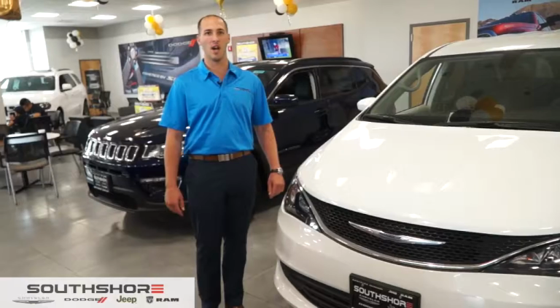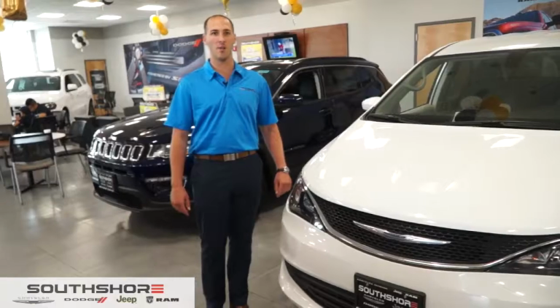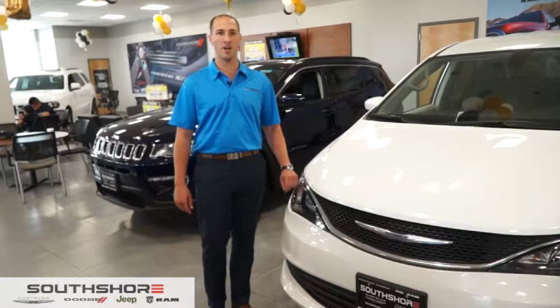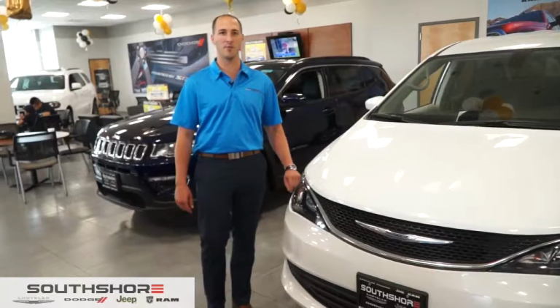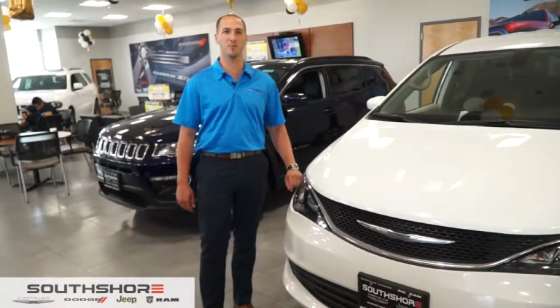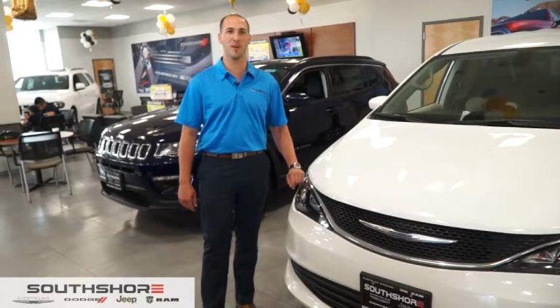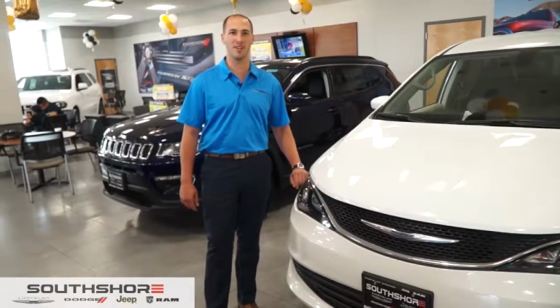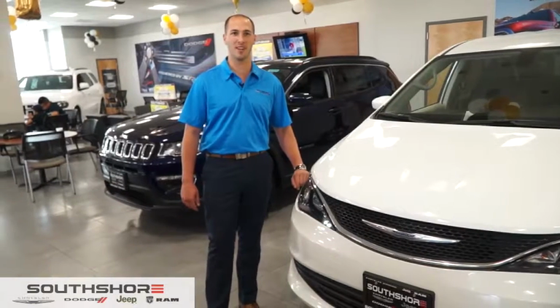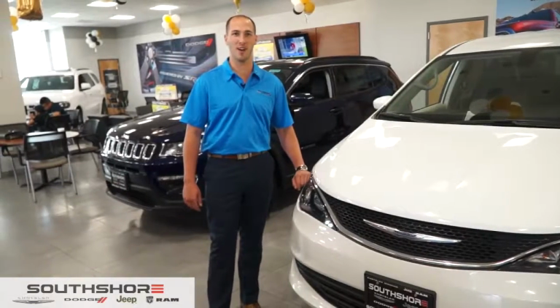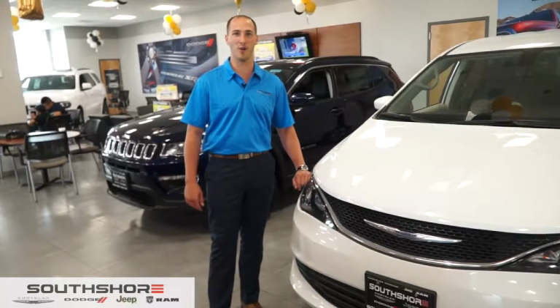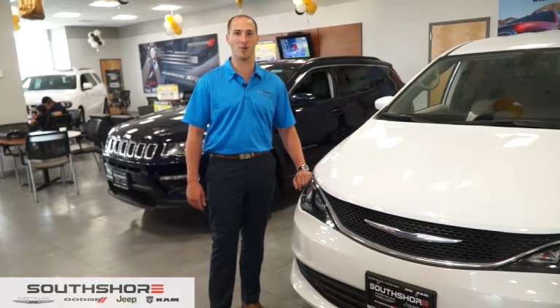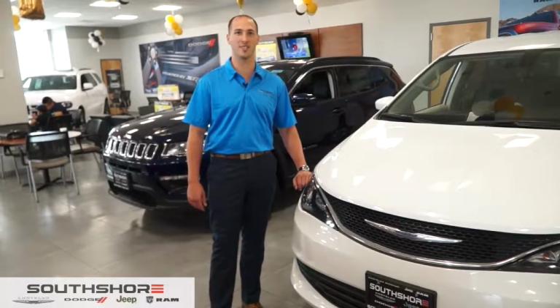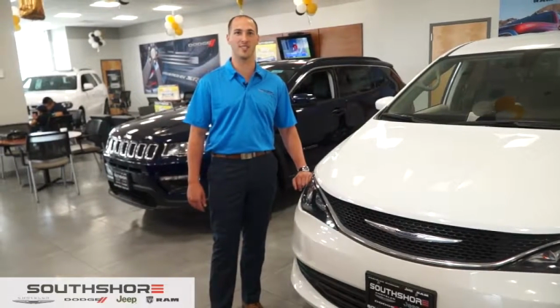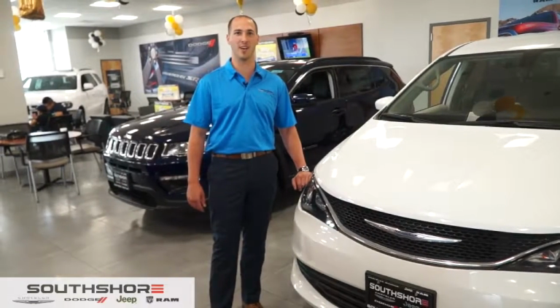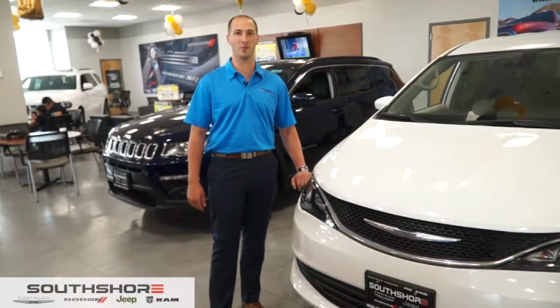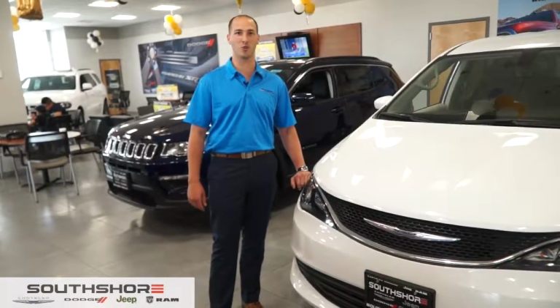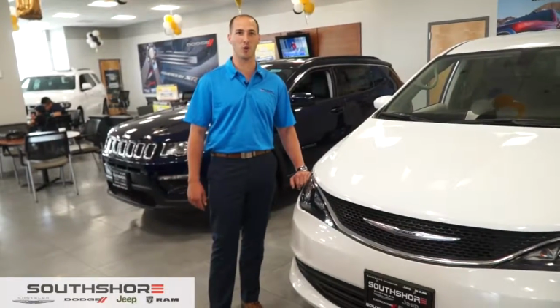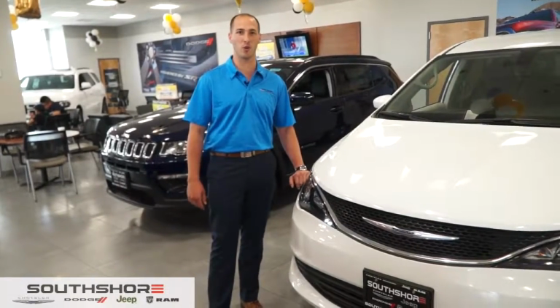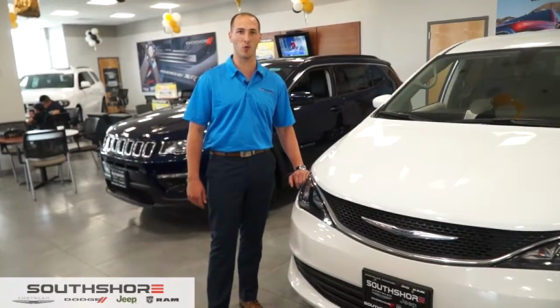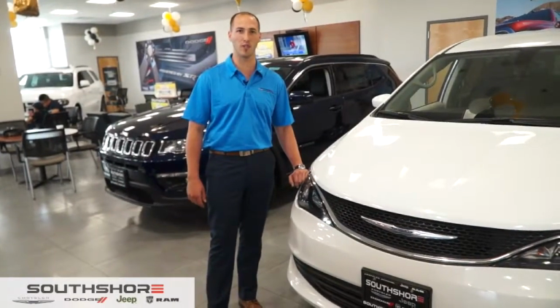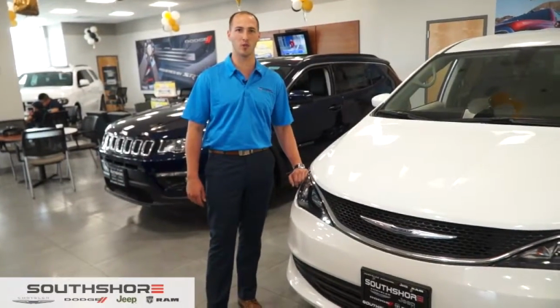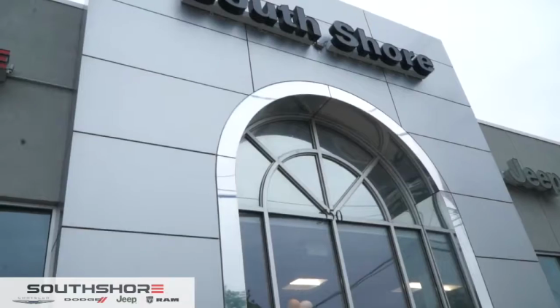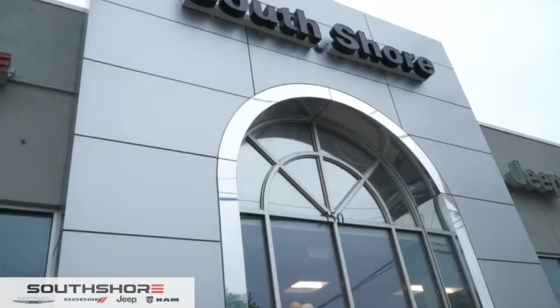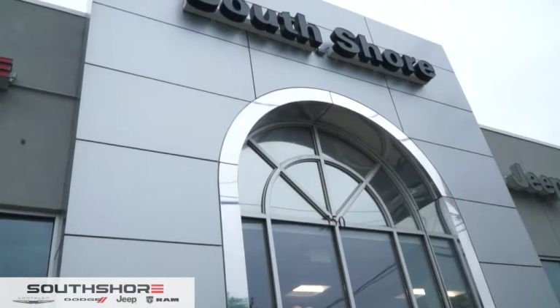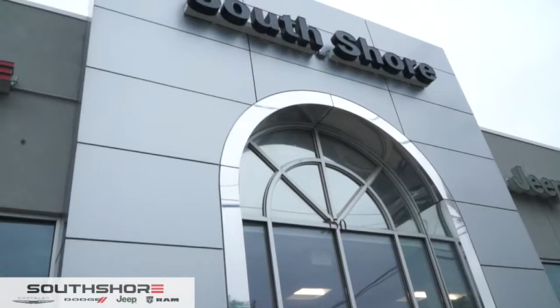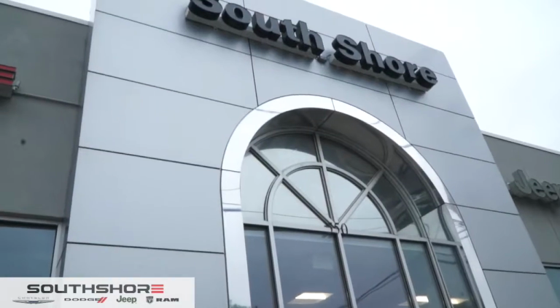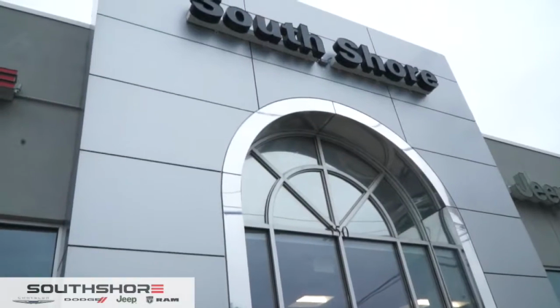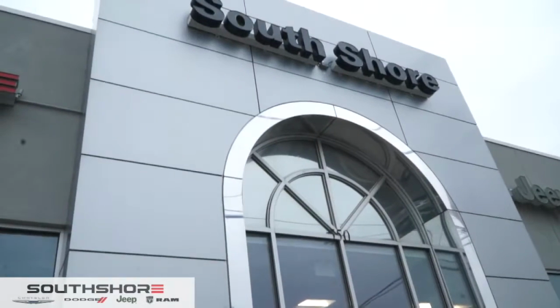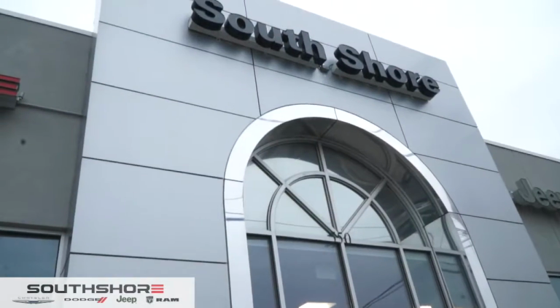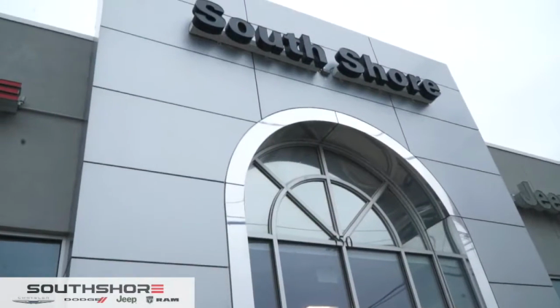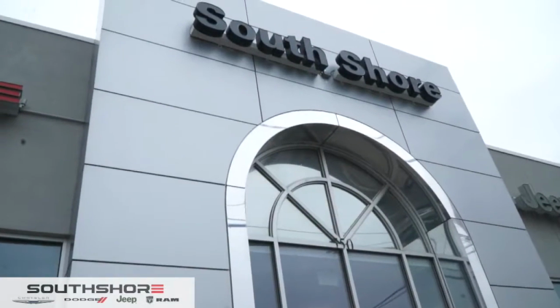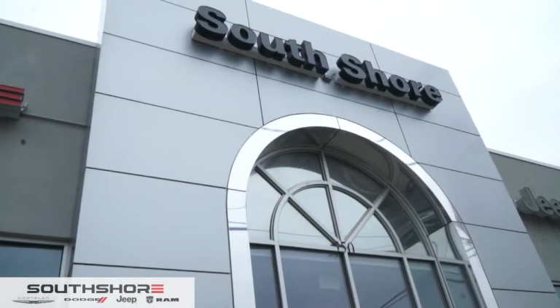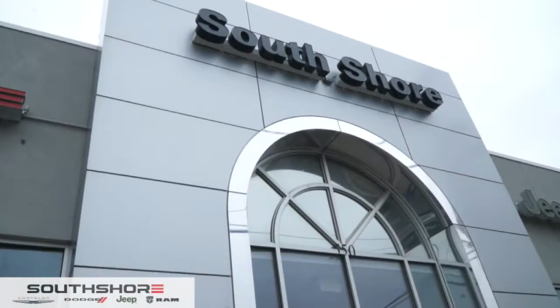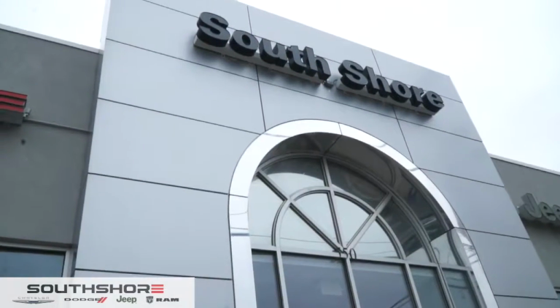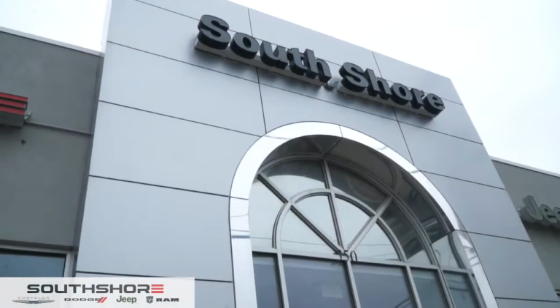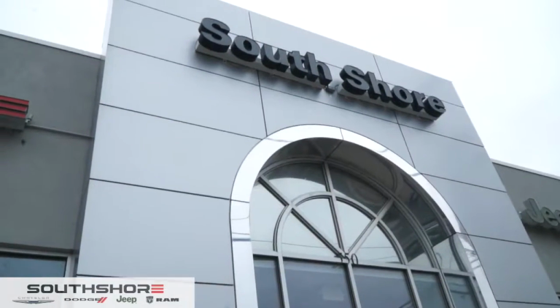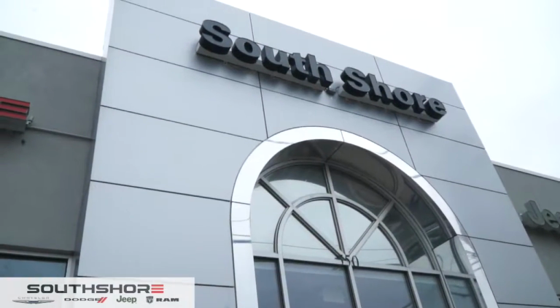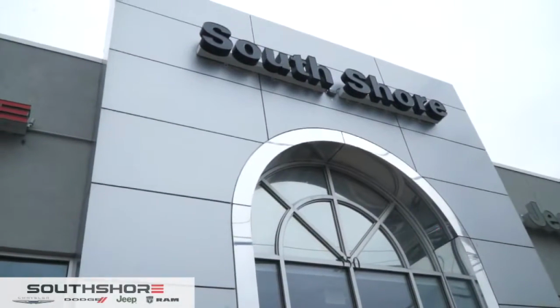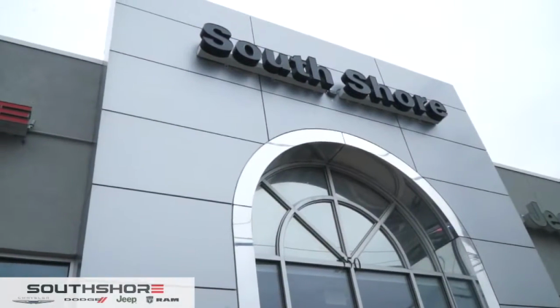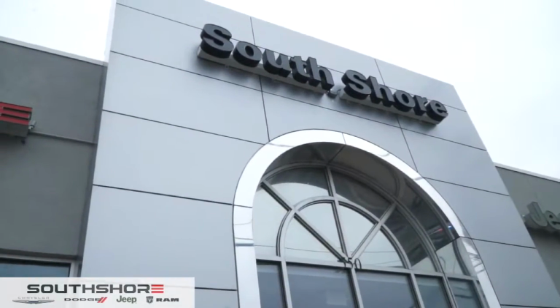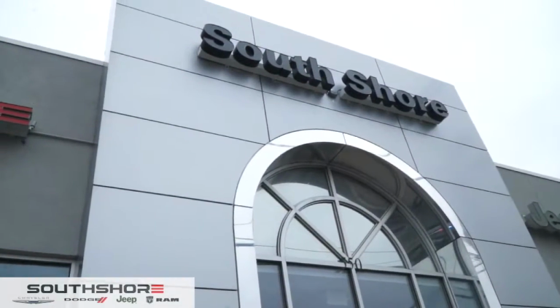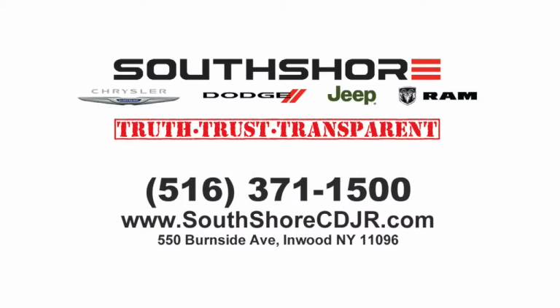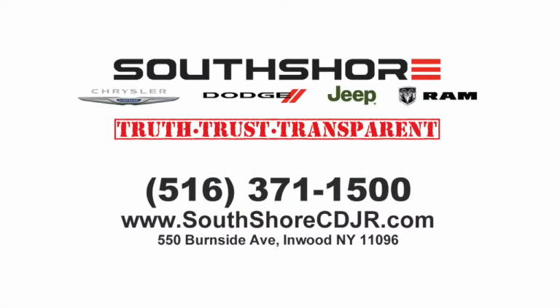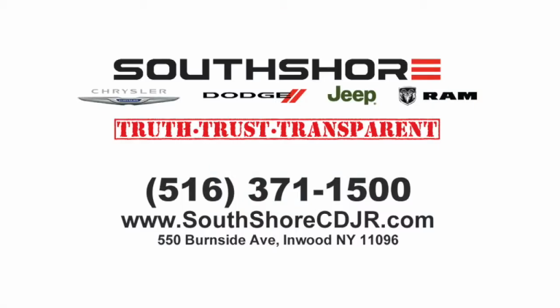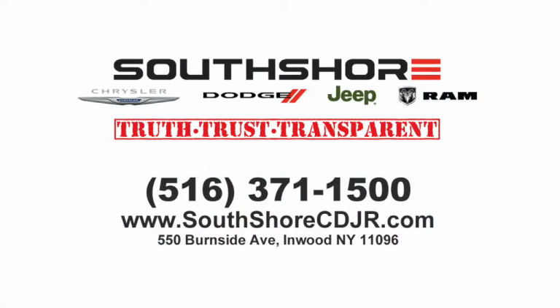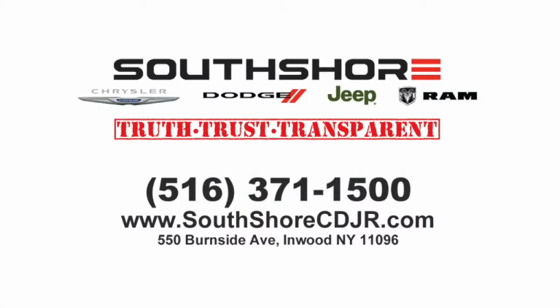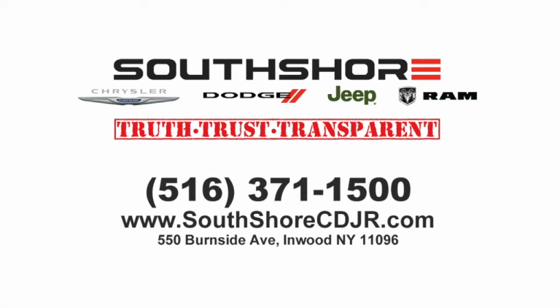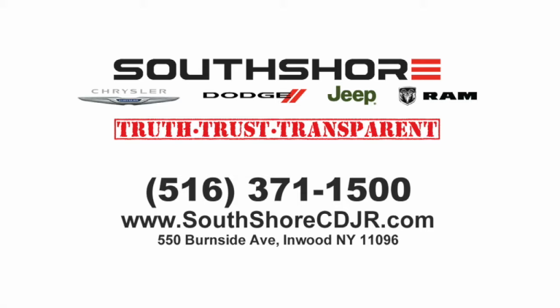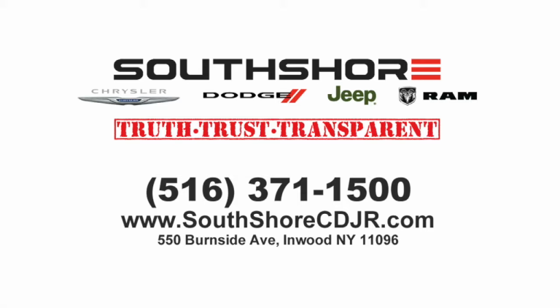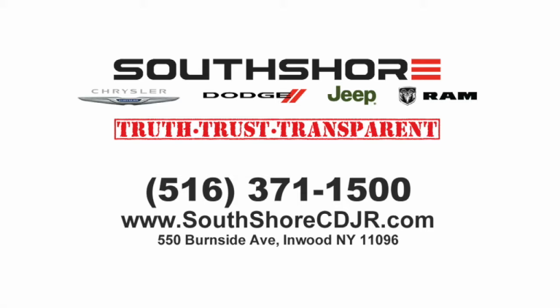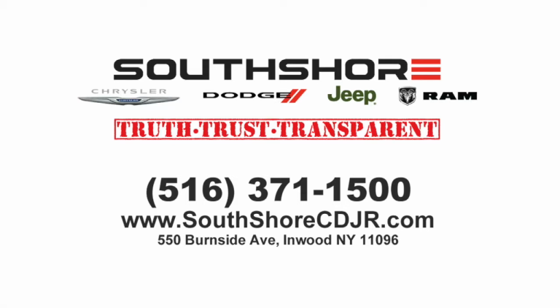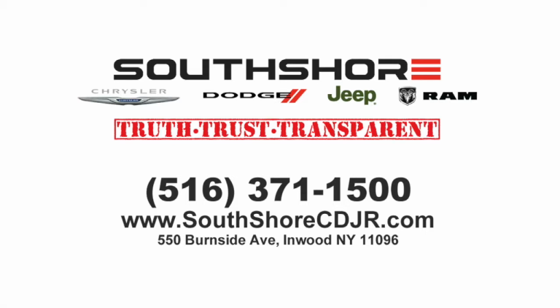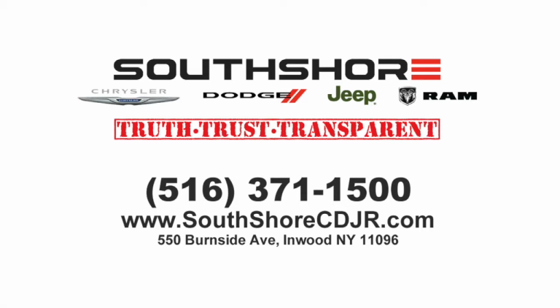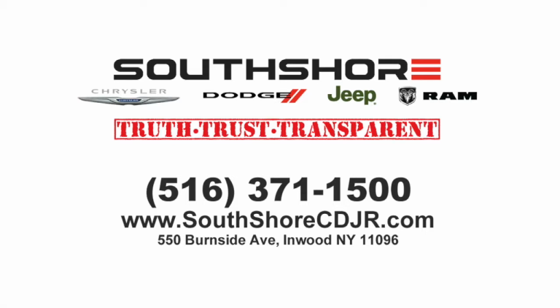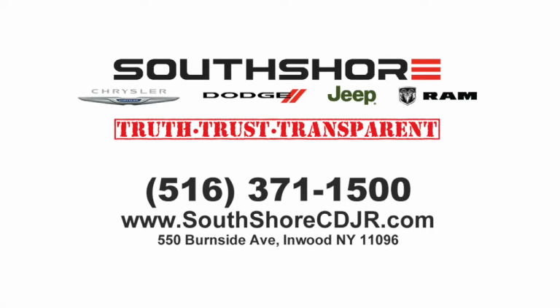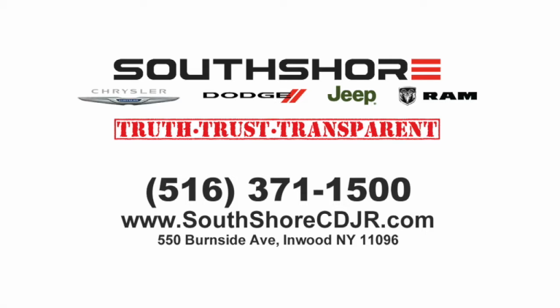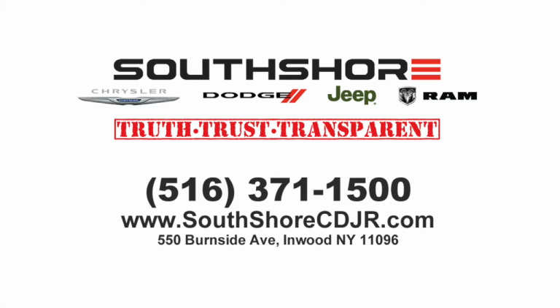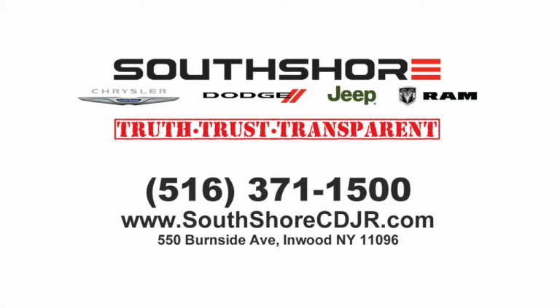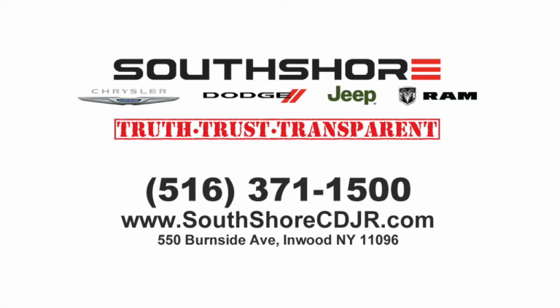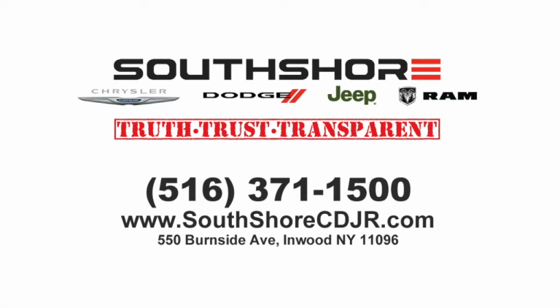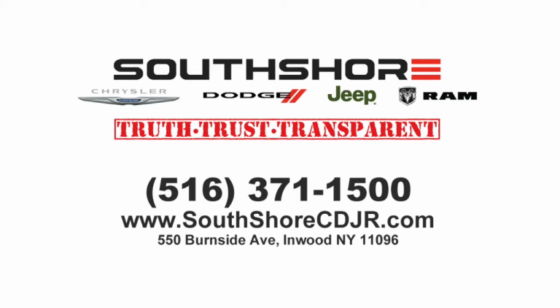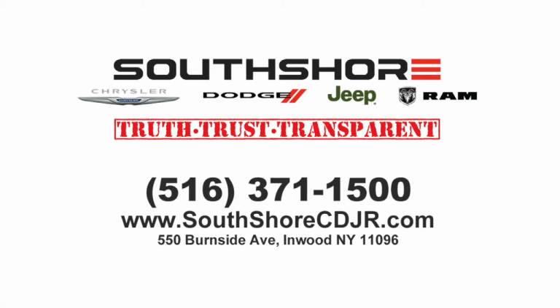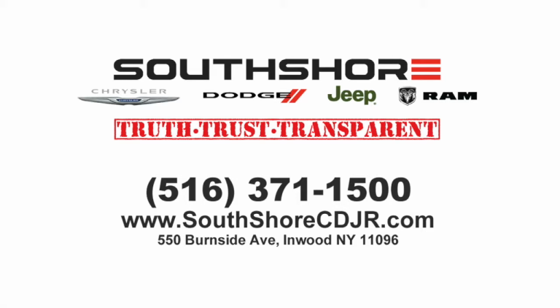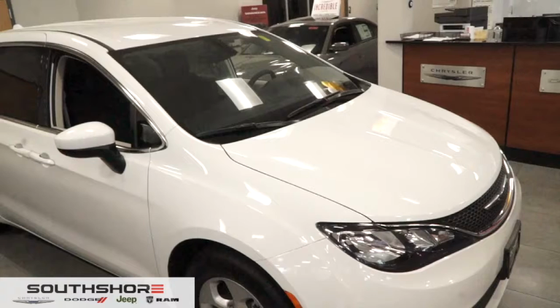Hi, my name is Ben Kanarik with the South Shore Chrysler Dodge Jeep Ram of the Five Towns, where we believe in the three T's: Truth, Trust, and Transparent.